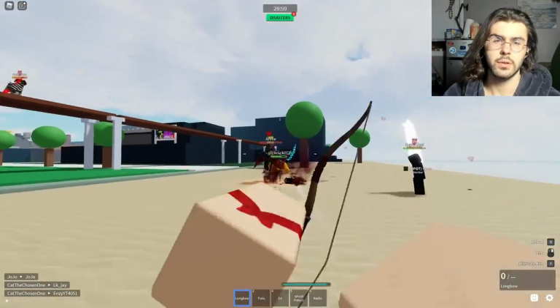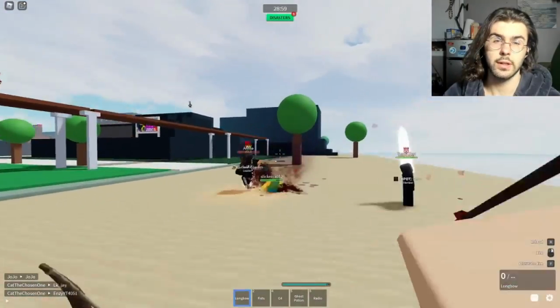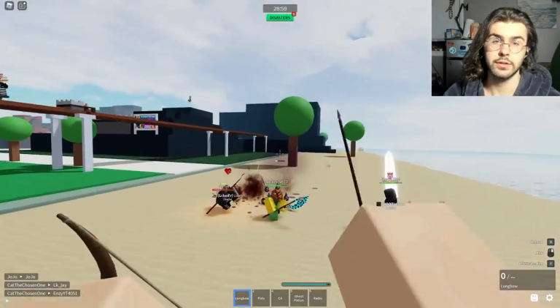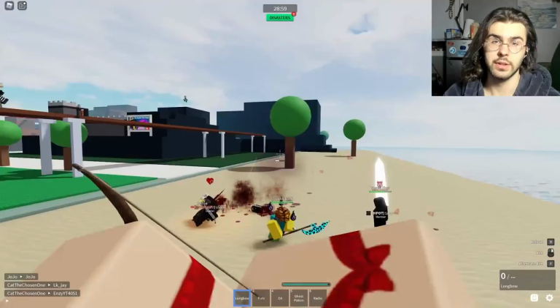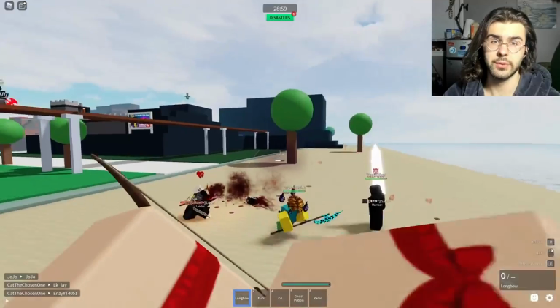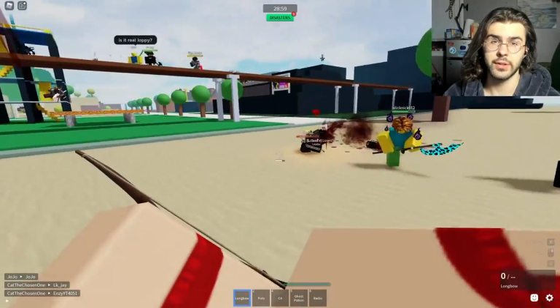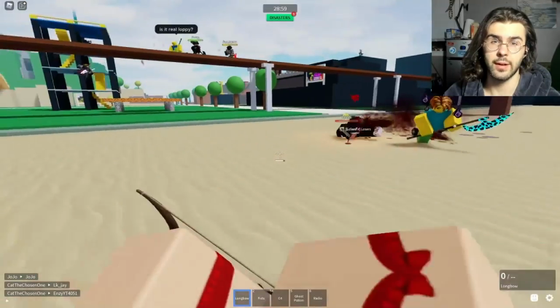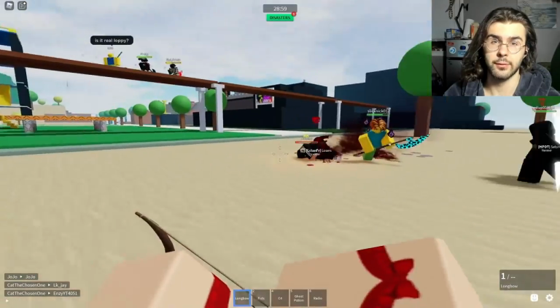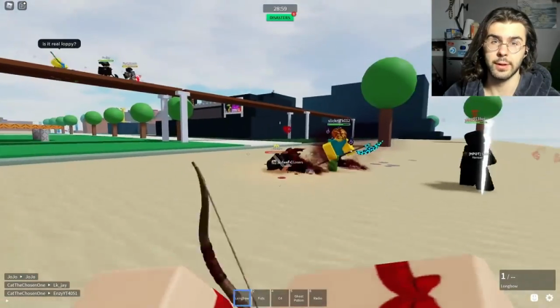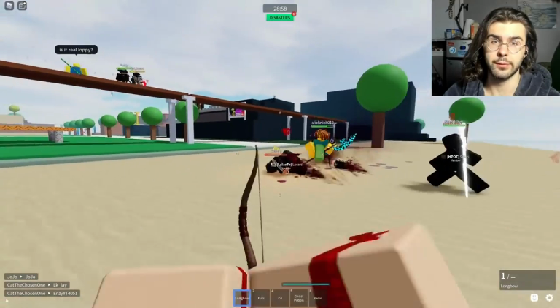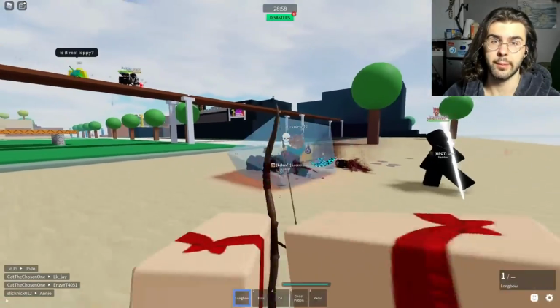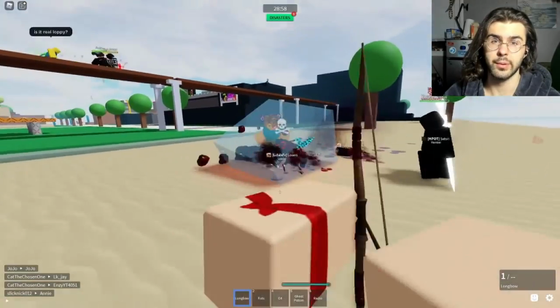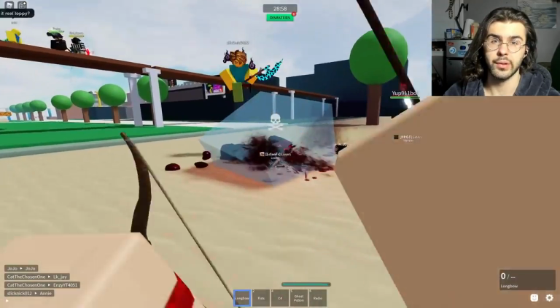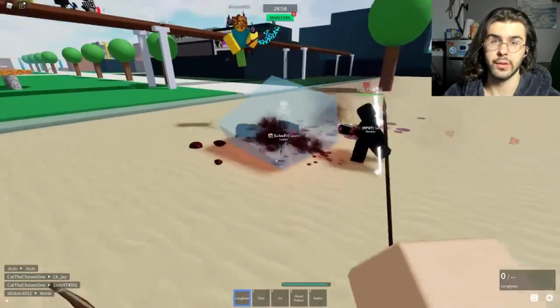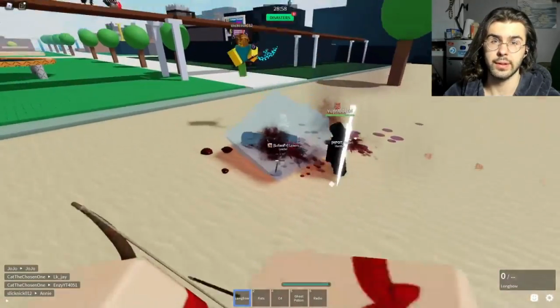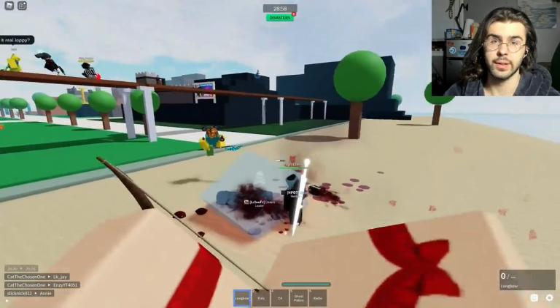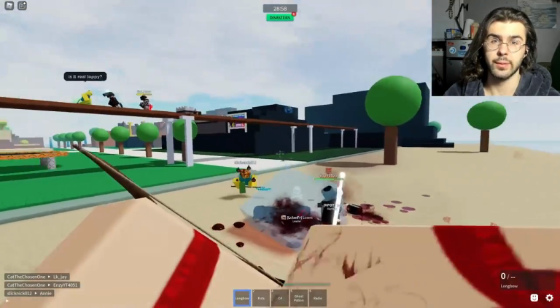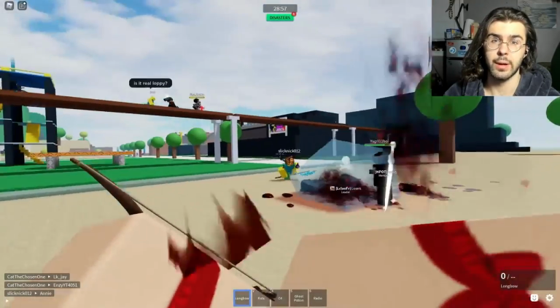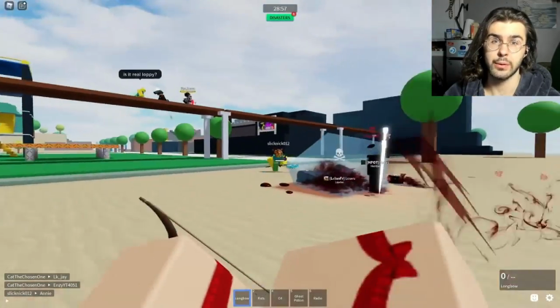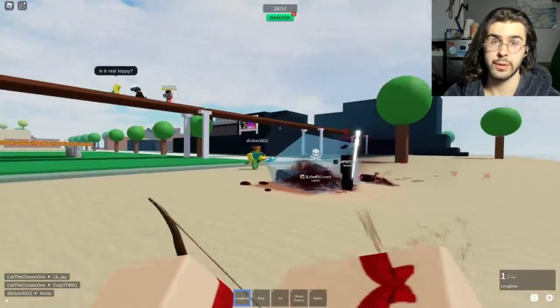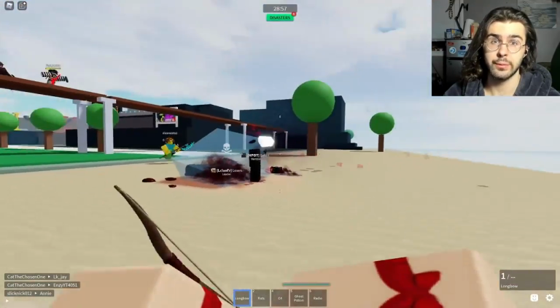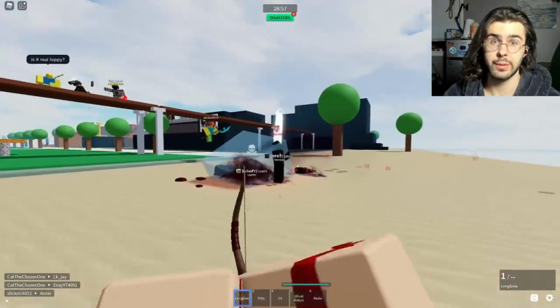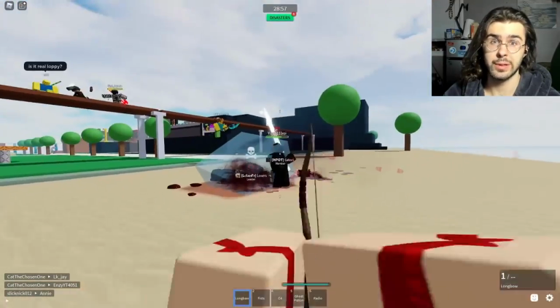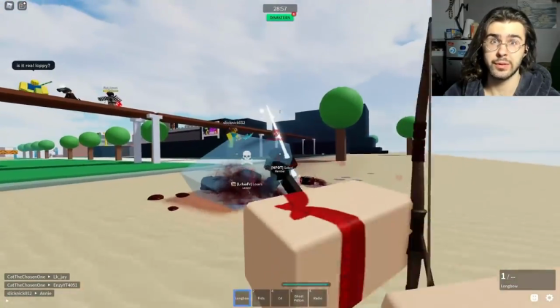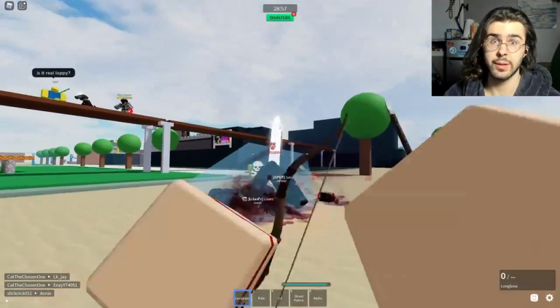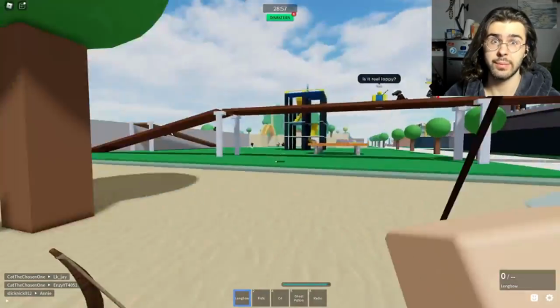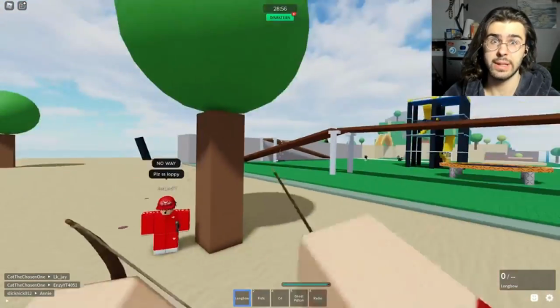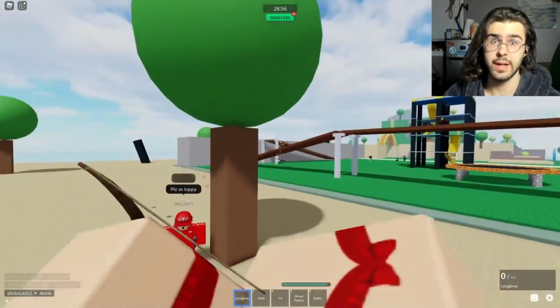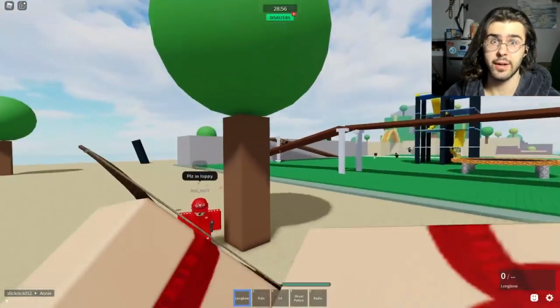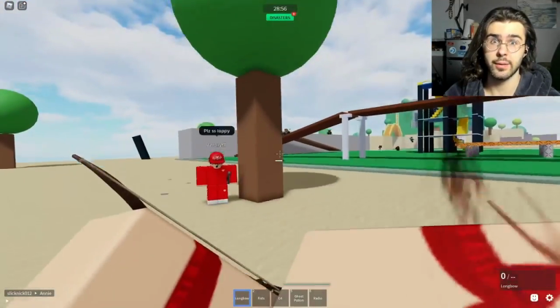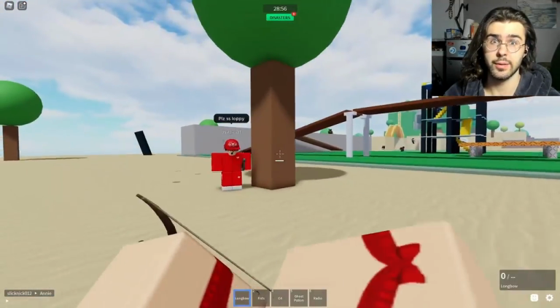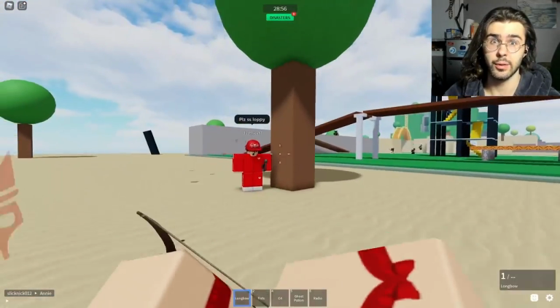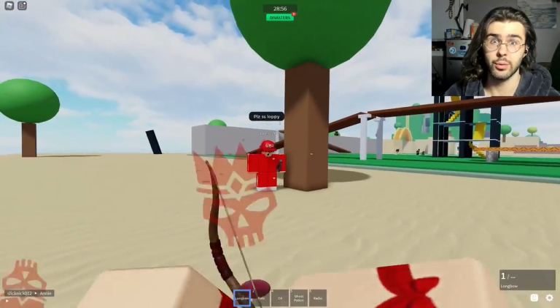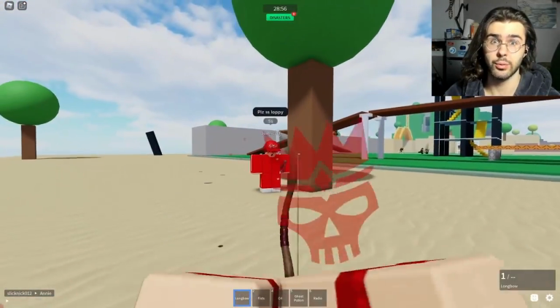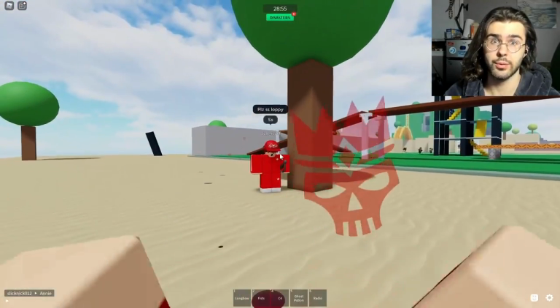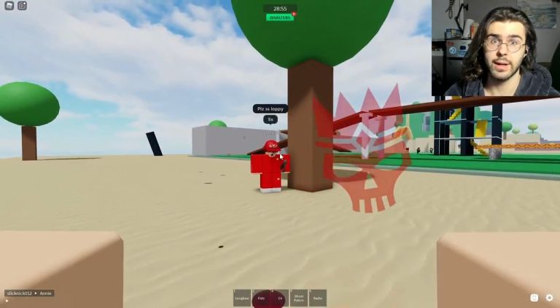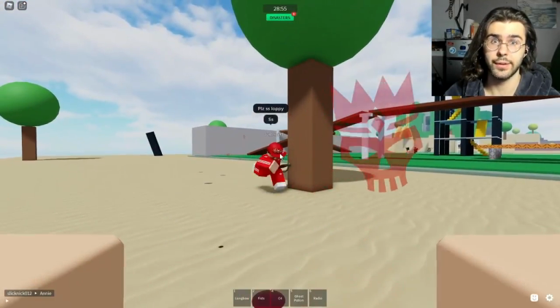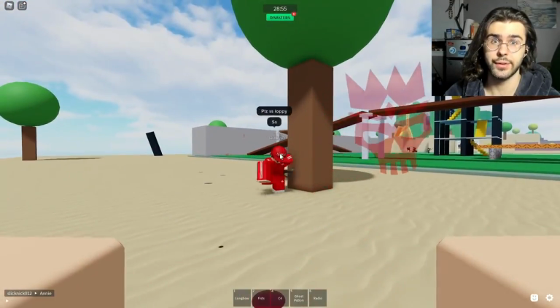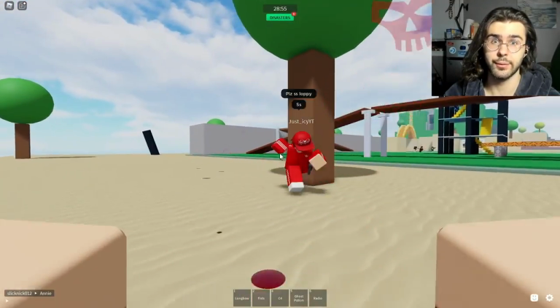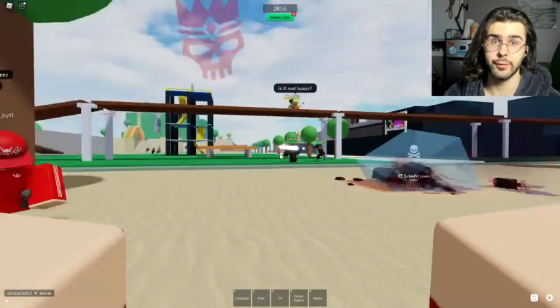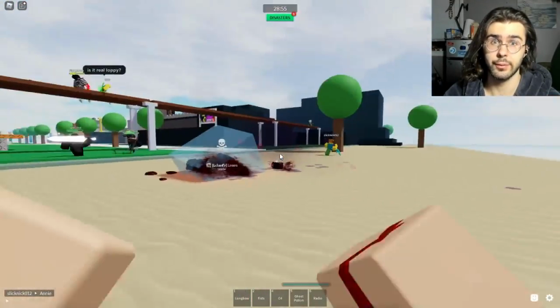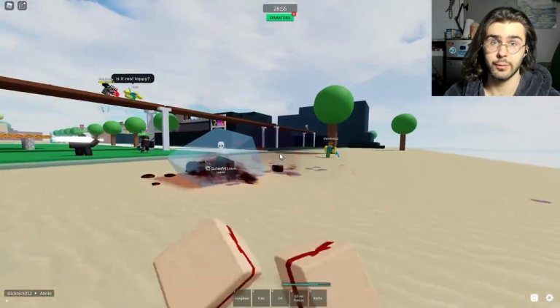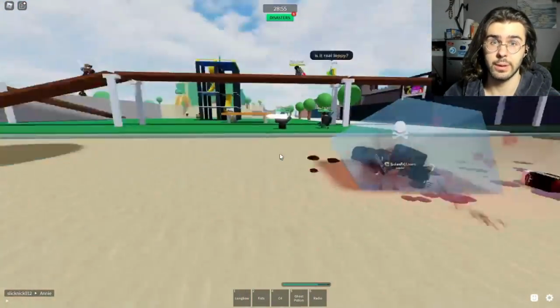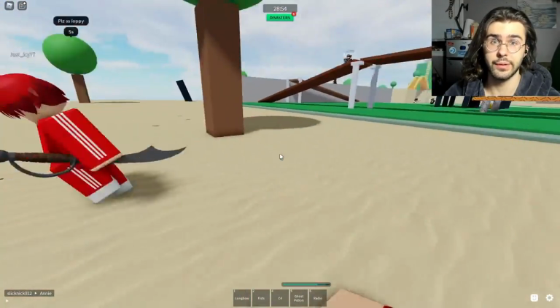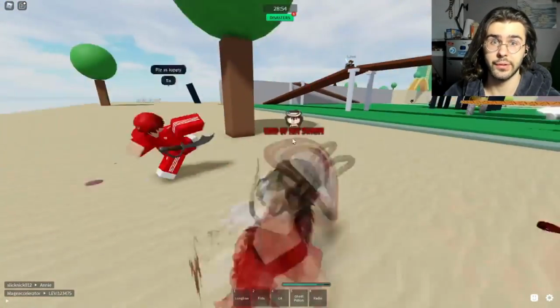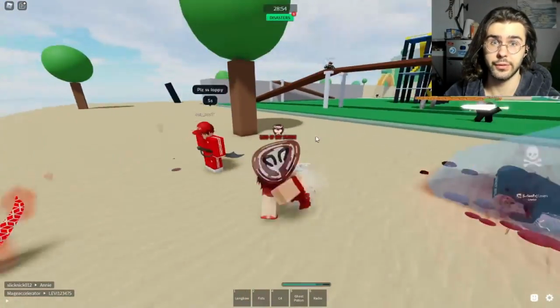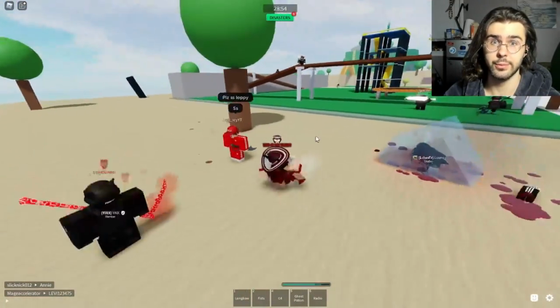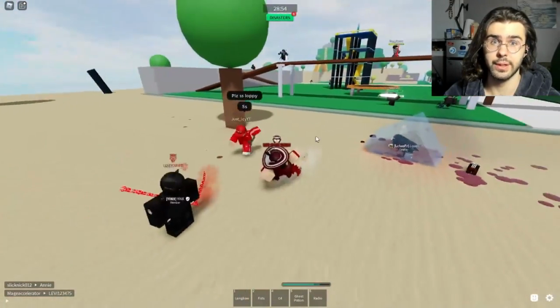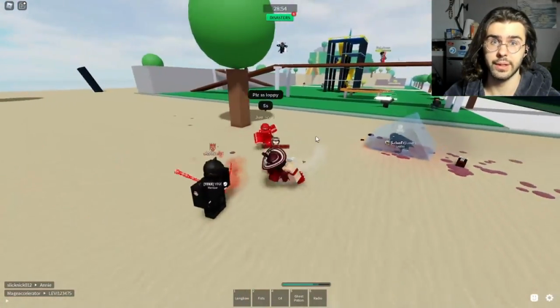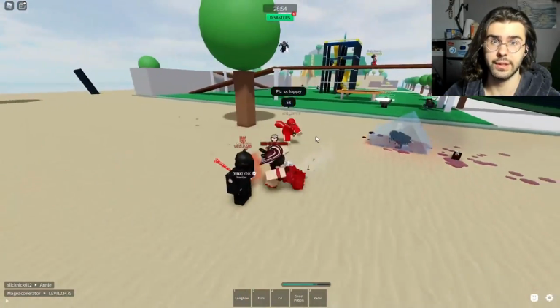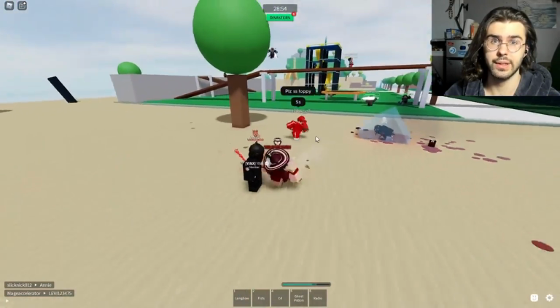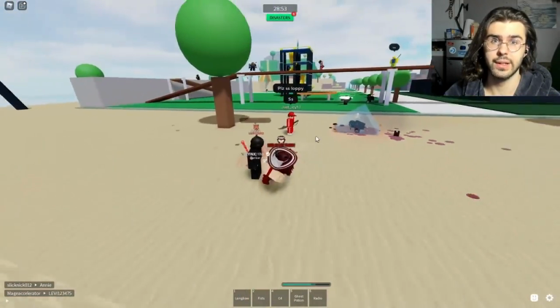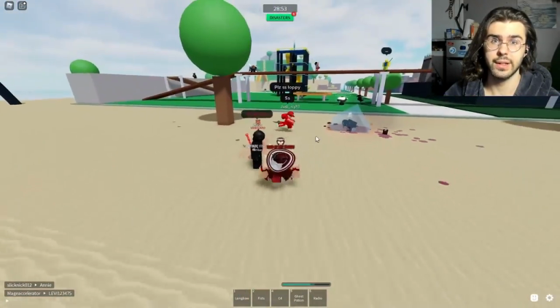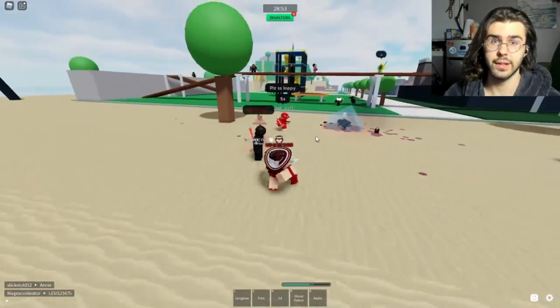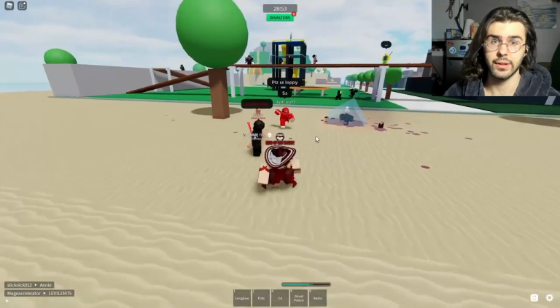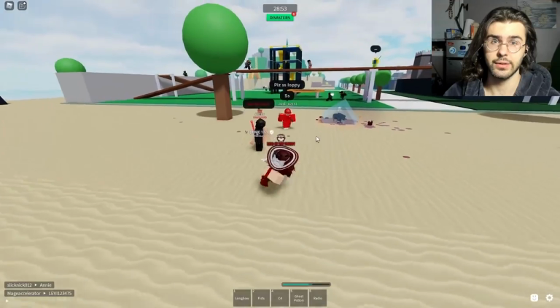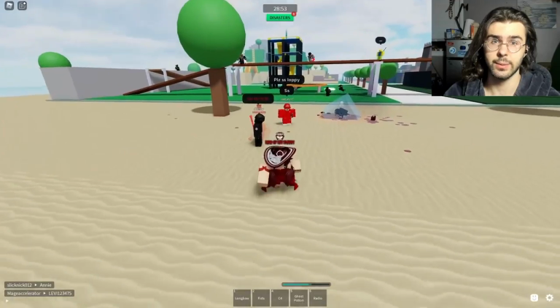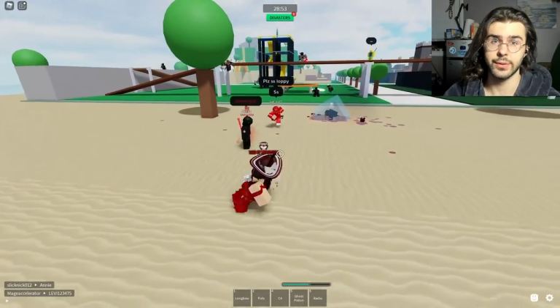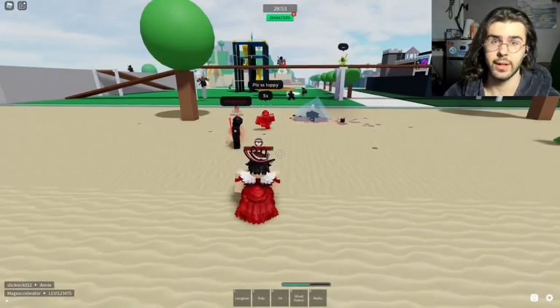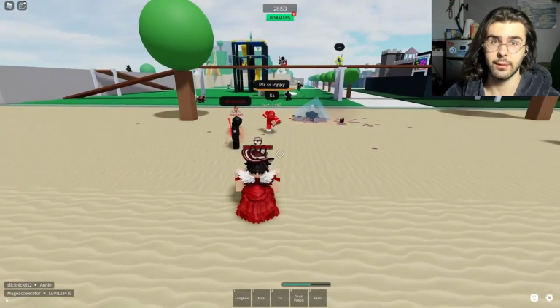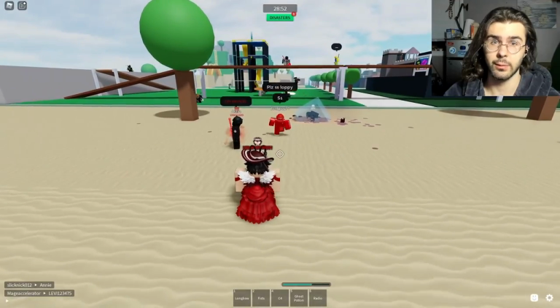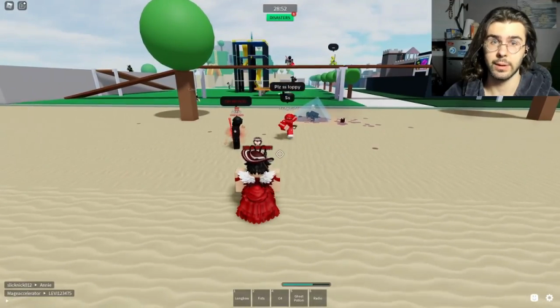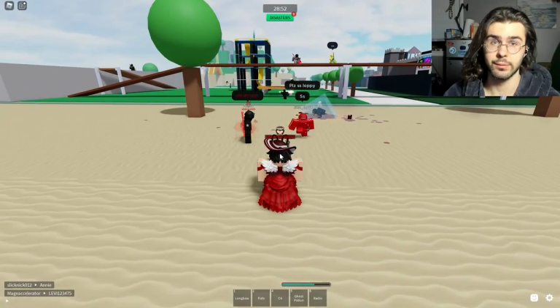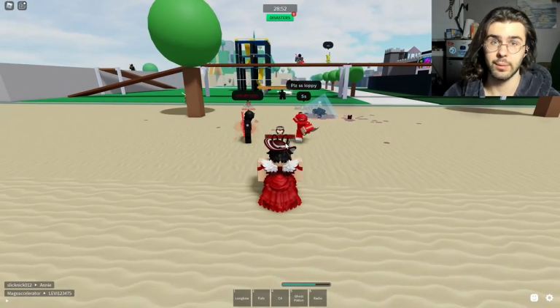You can jump shot with range weapons. While you're in the air after jumping, hold crouch and release the shoot button. That's how you jump shot with a range weapon.